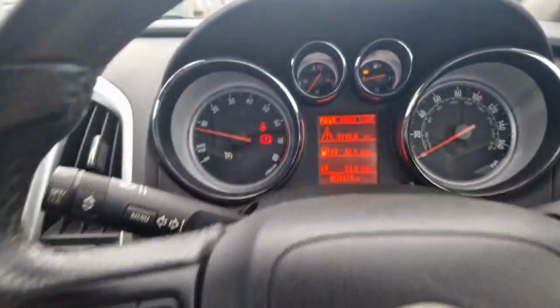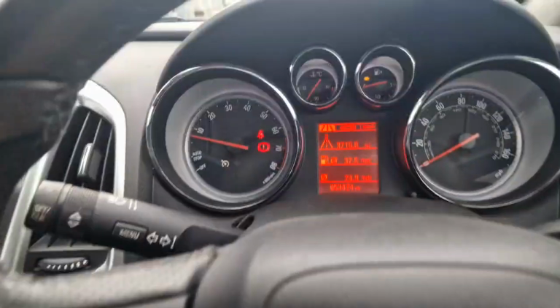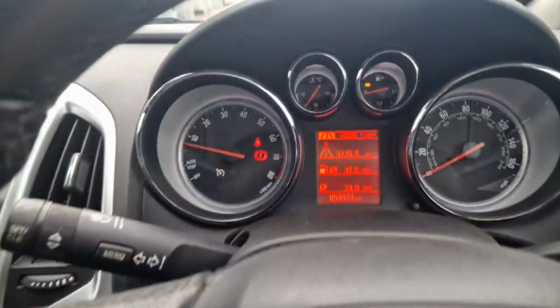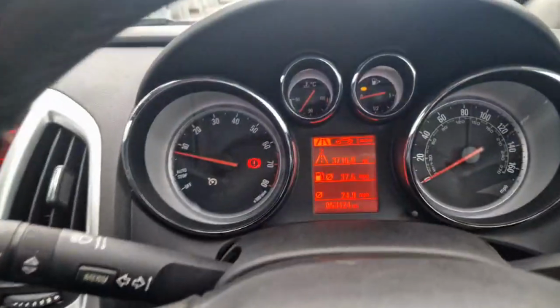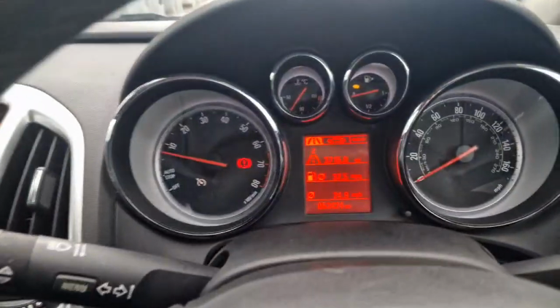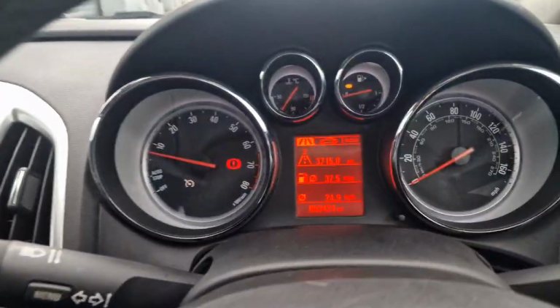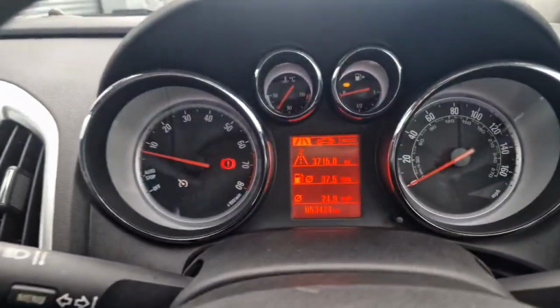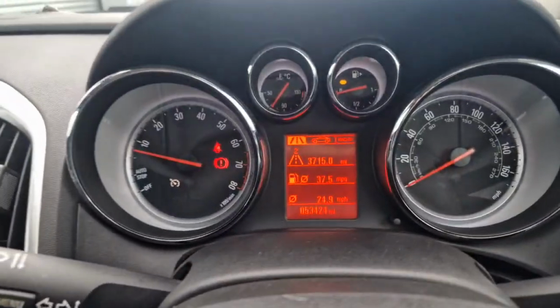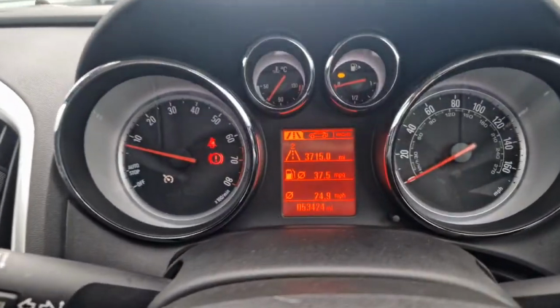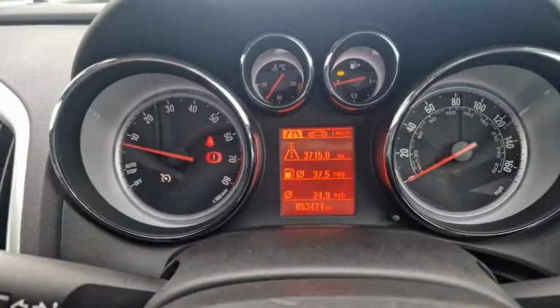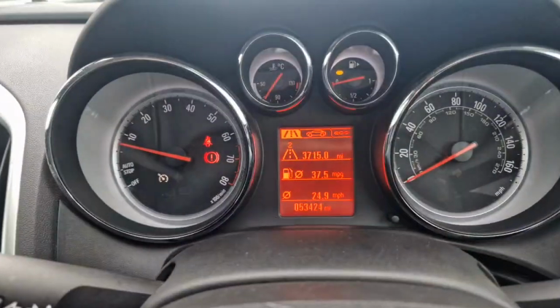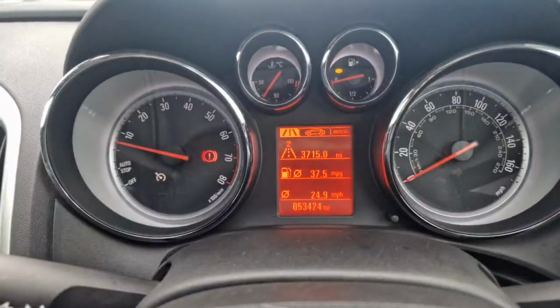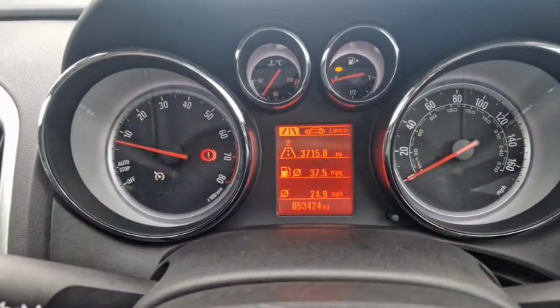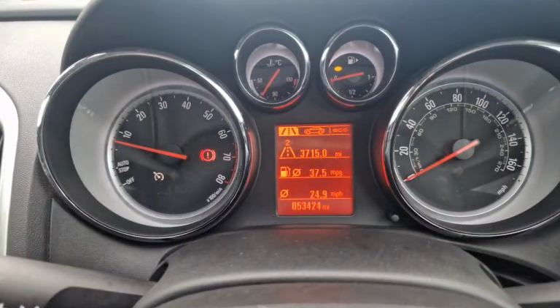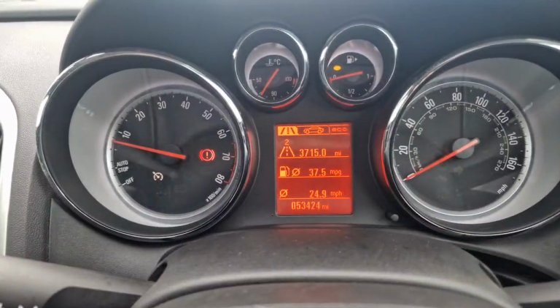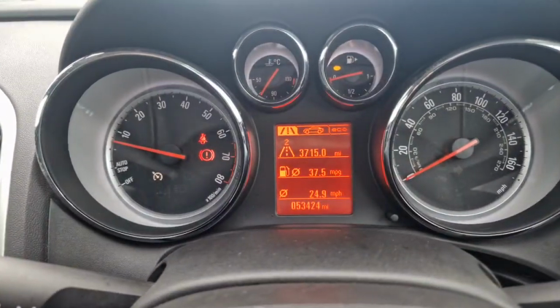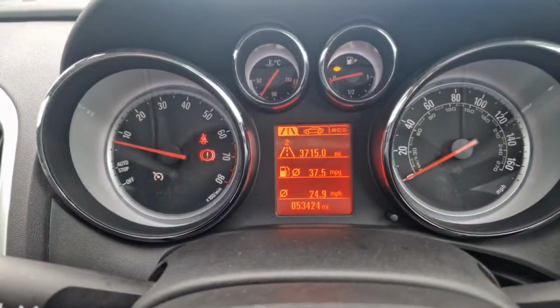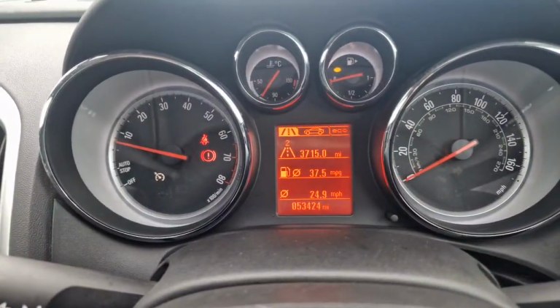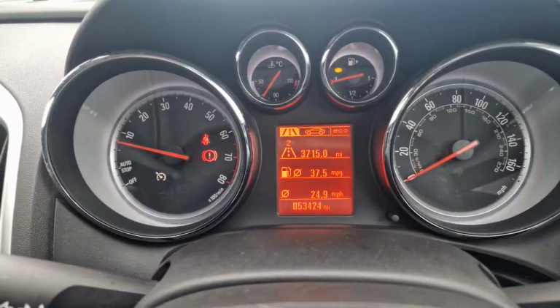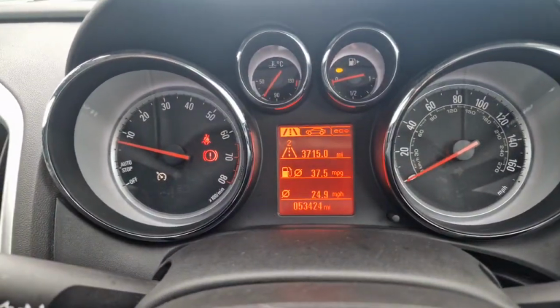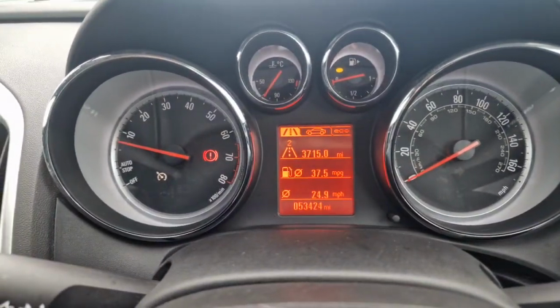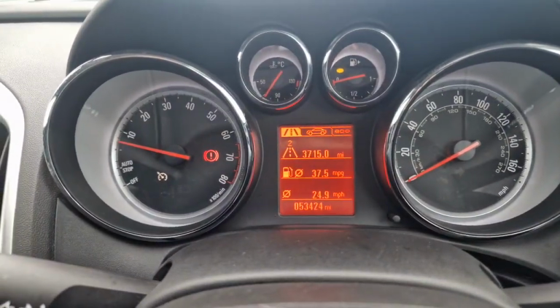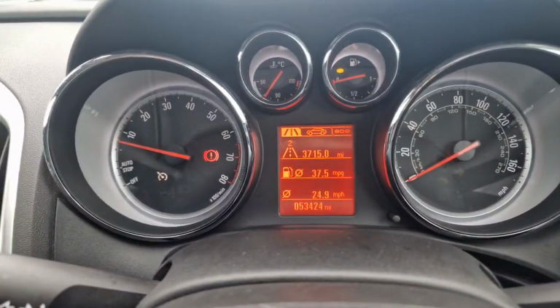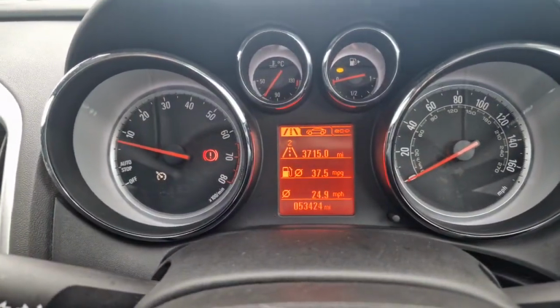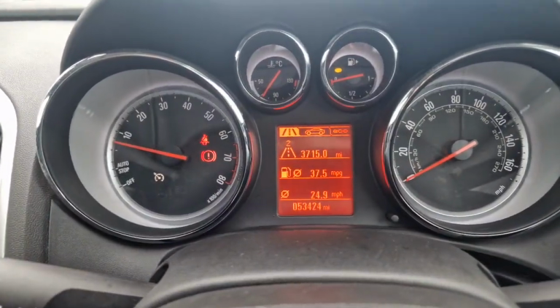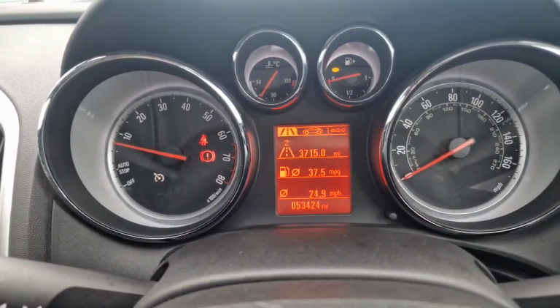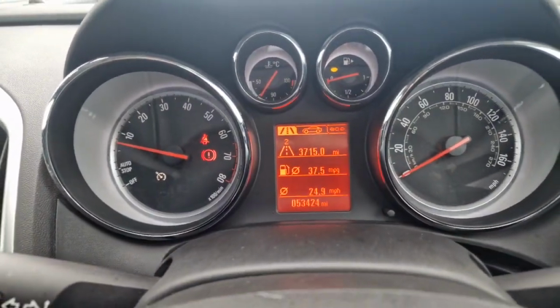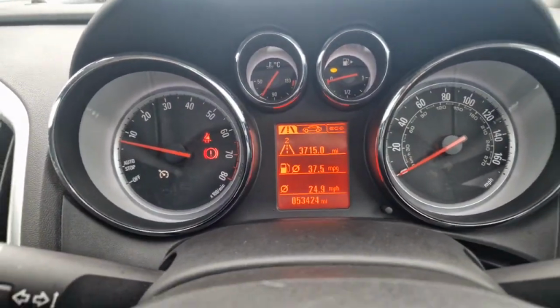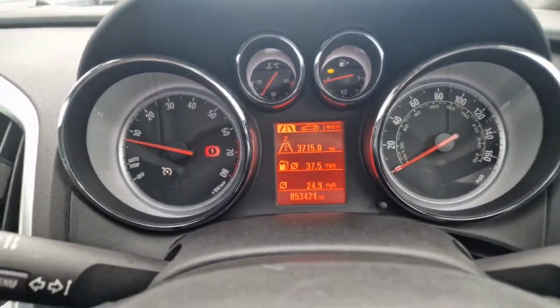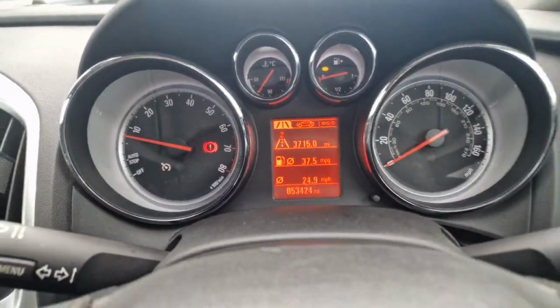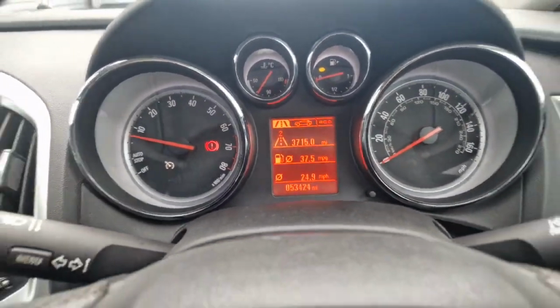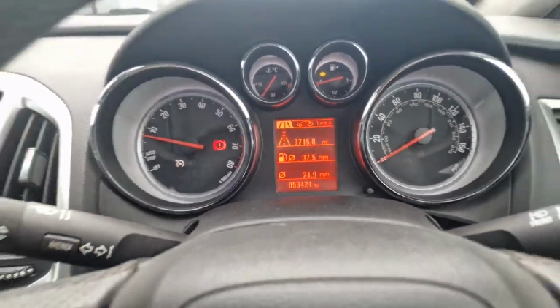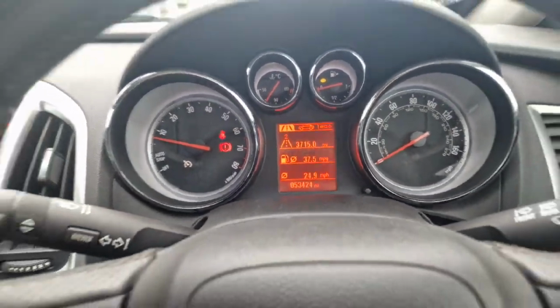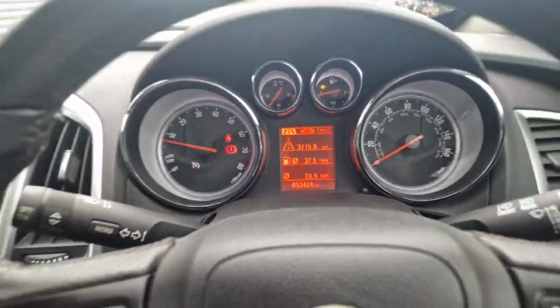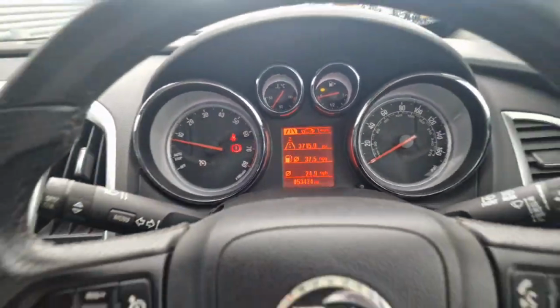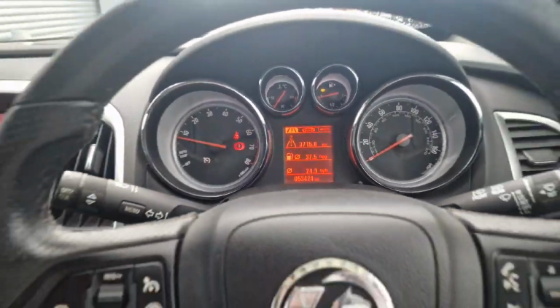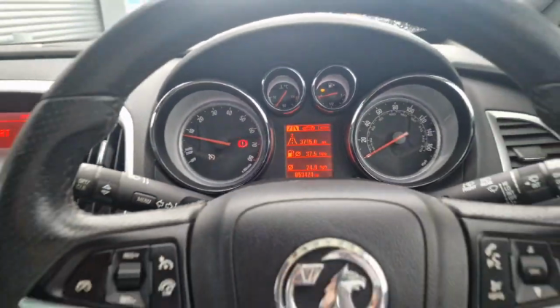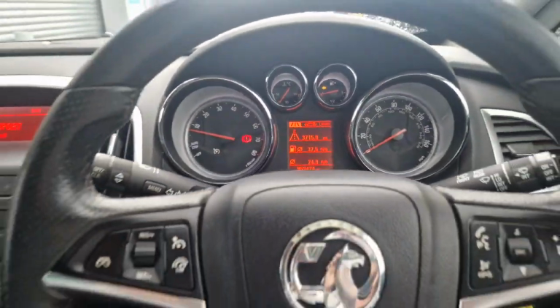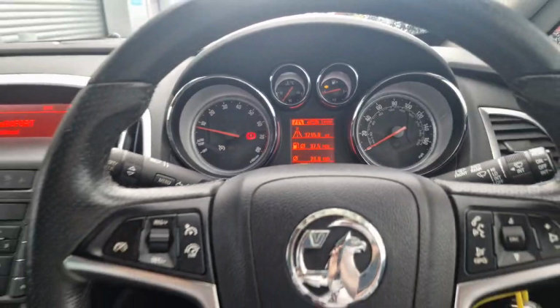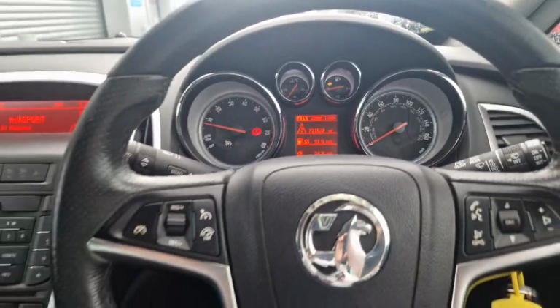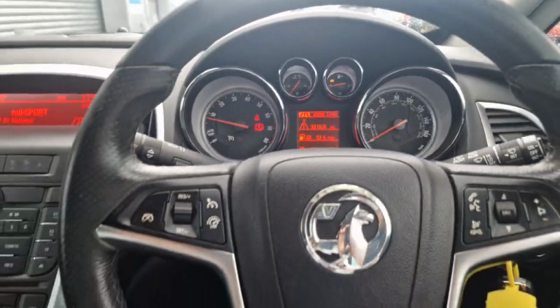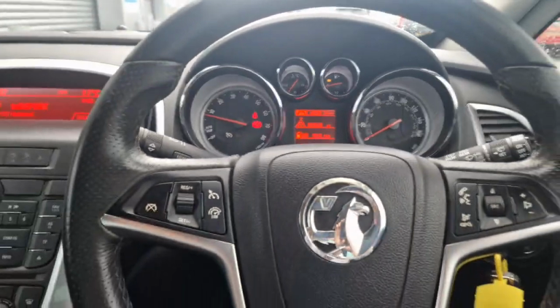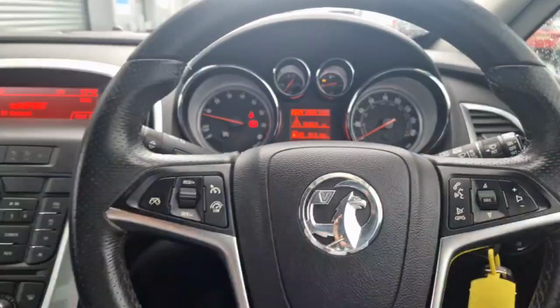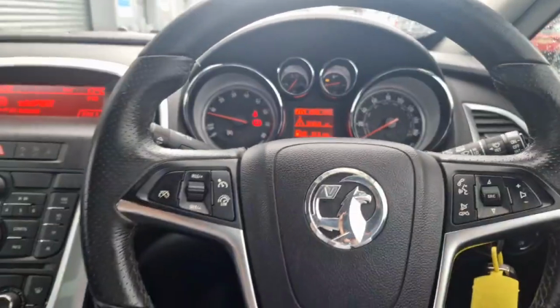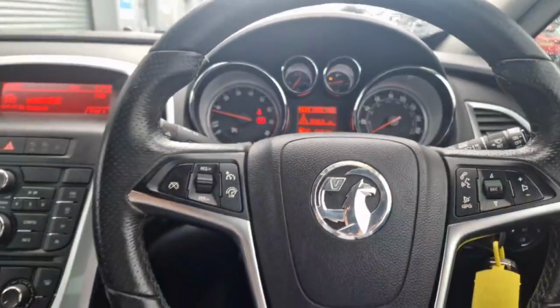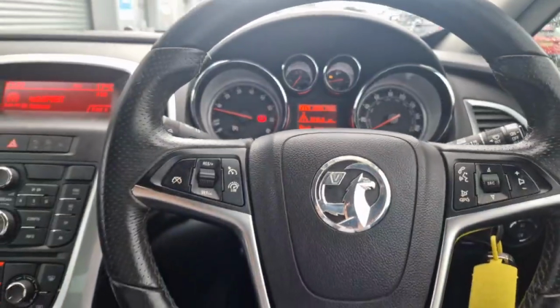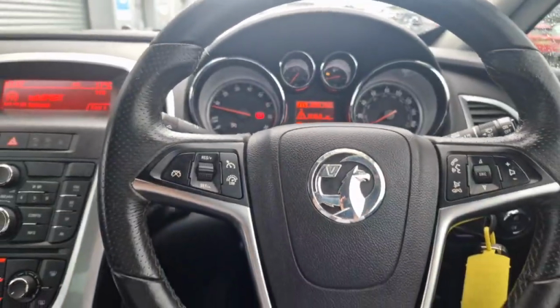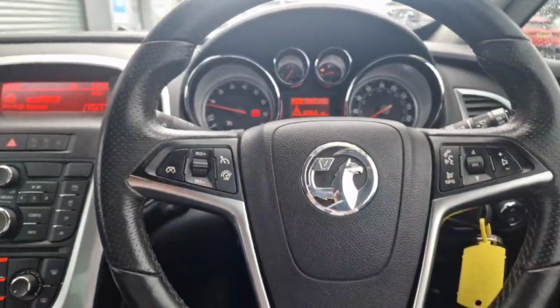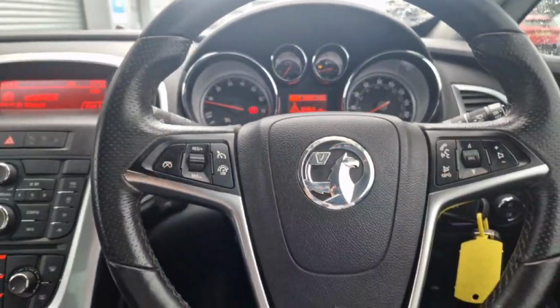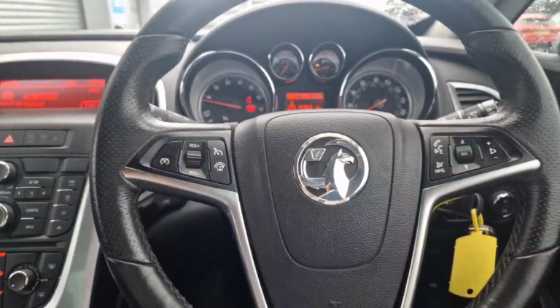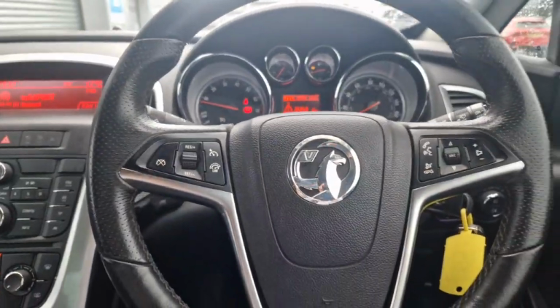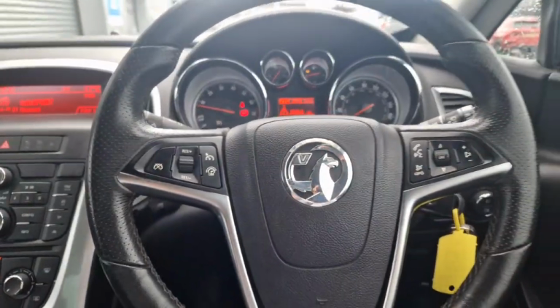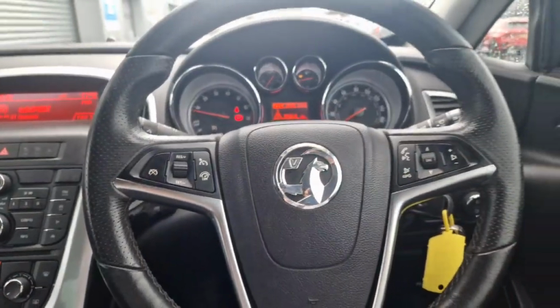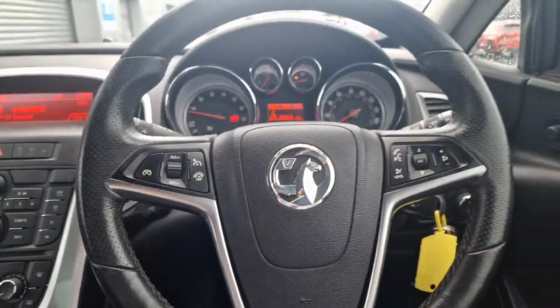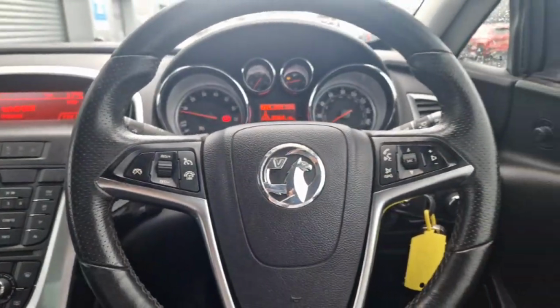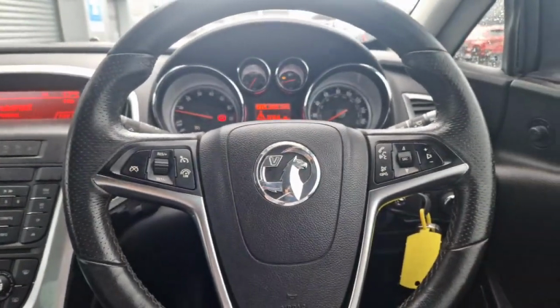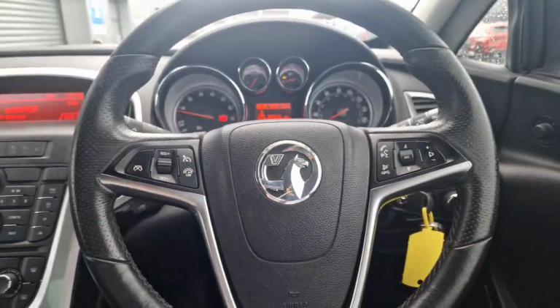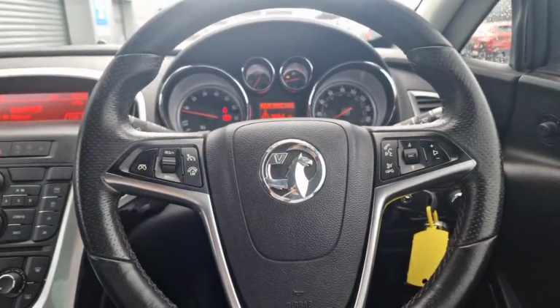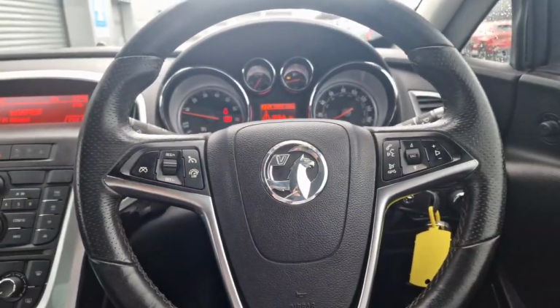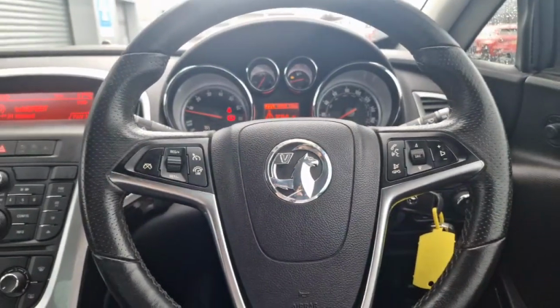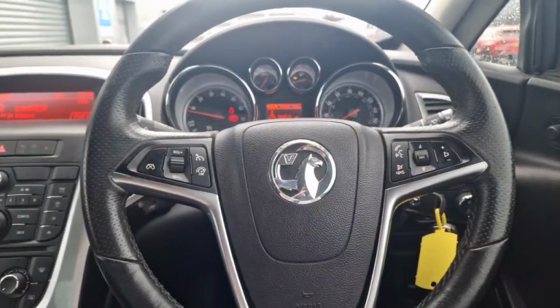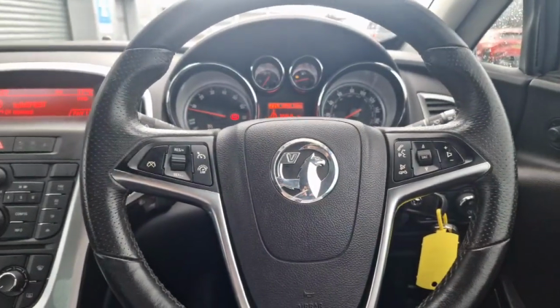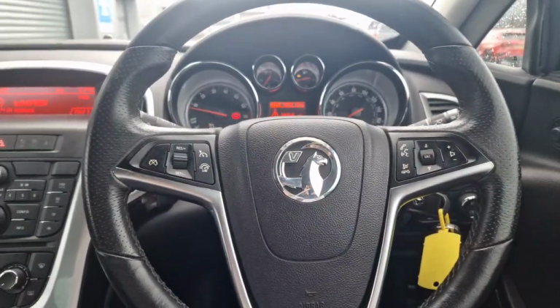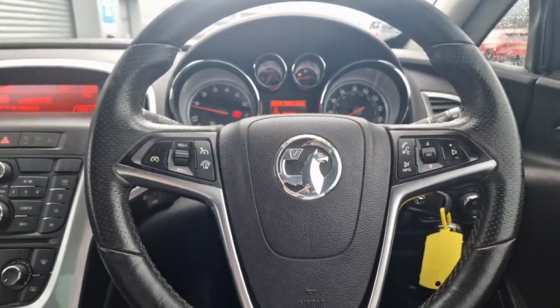As you can see, this car has actually covered 53,424 miles but it does have a full service history to back all of that up.